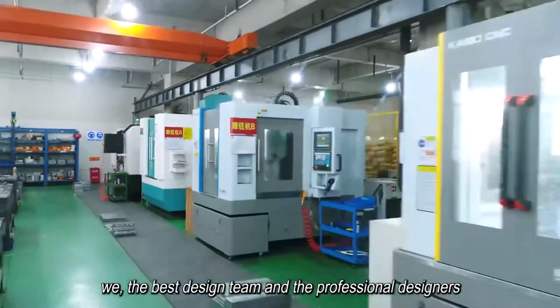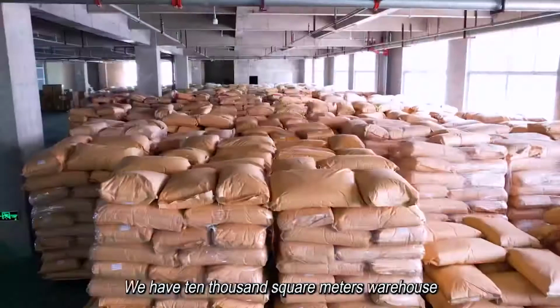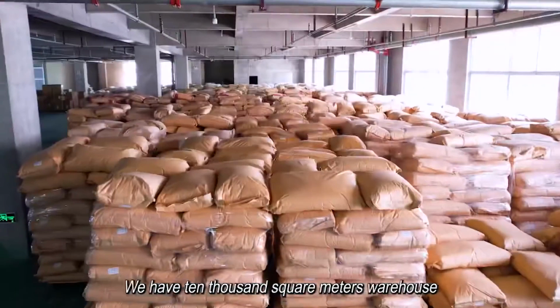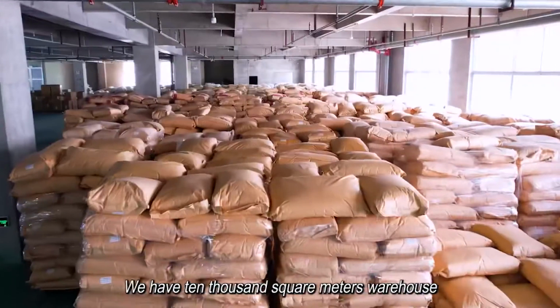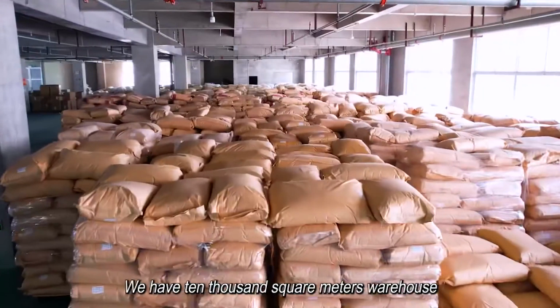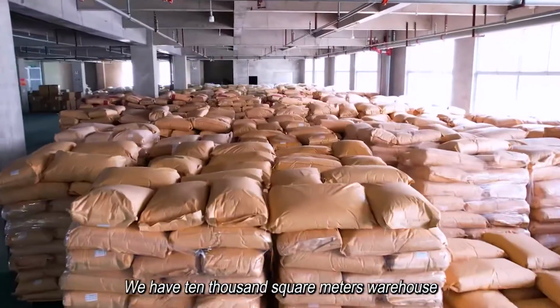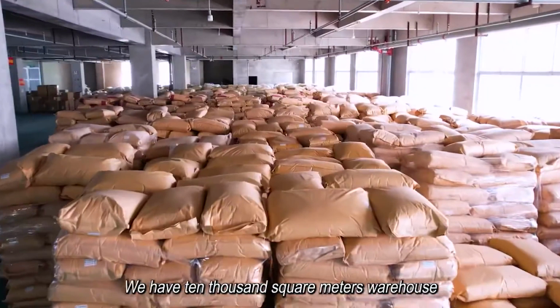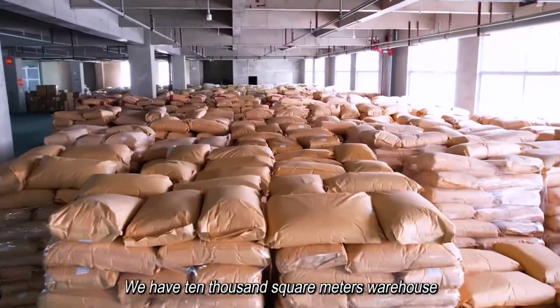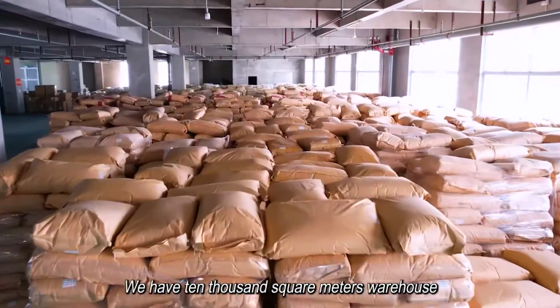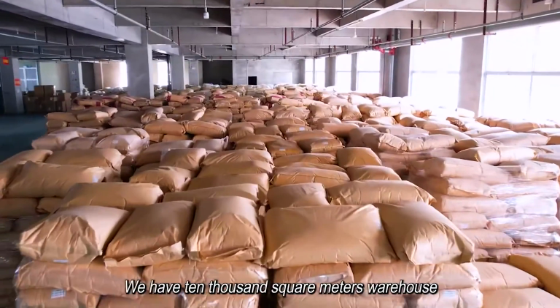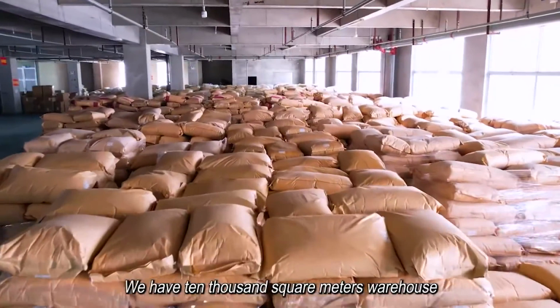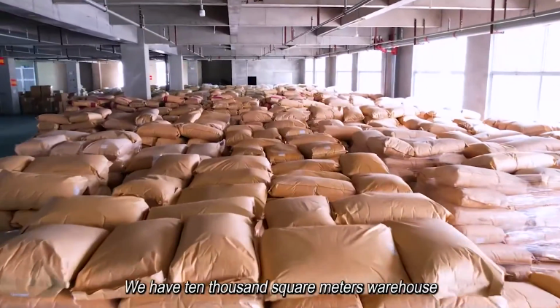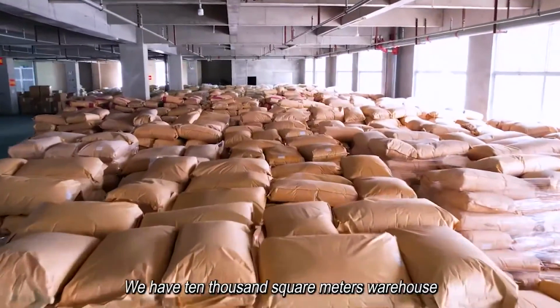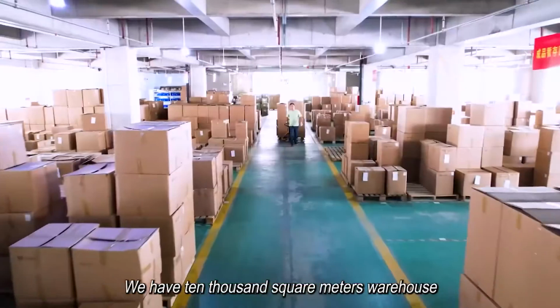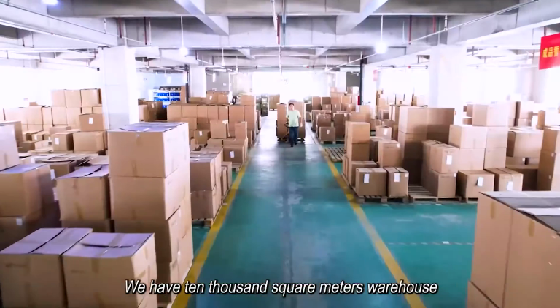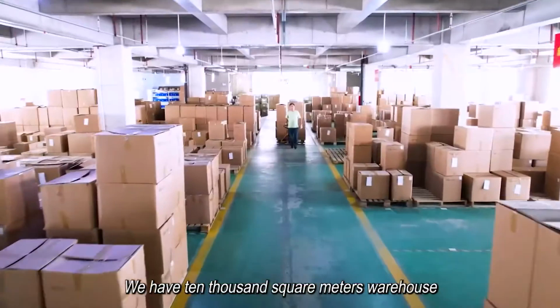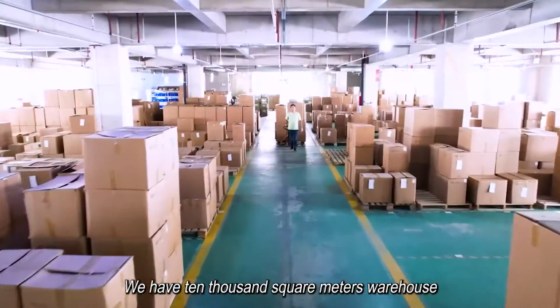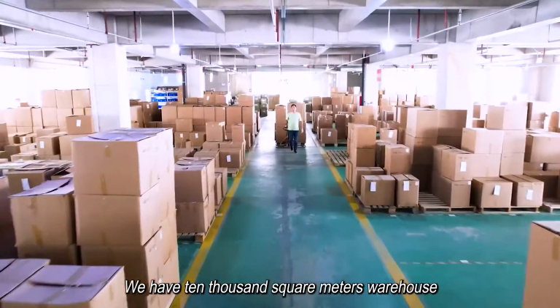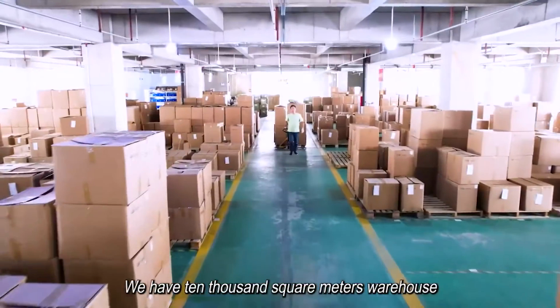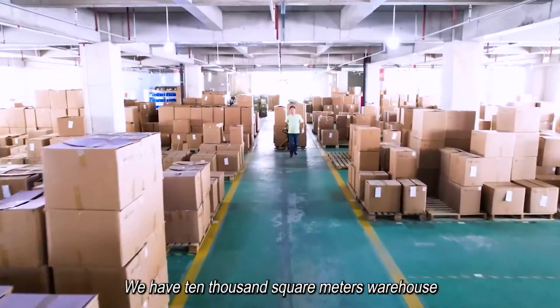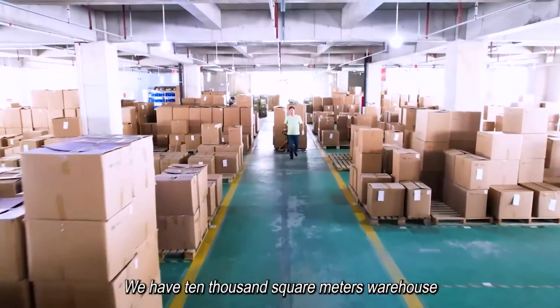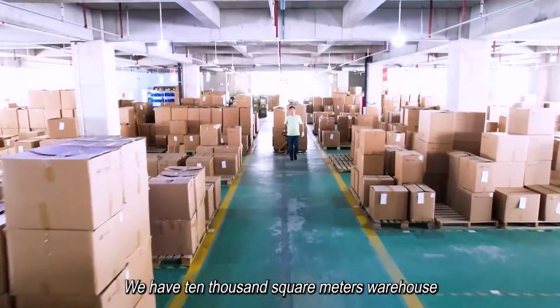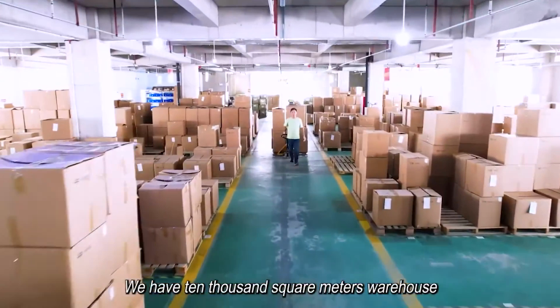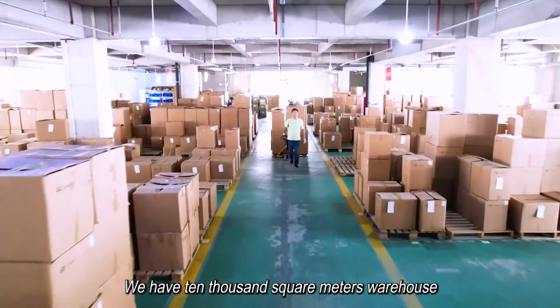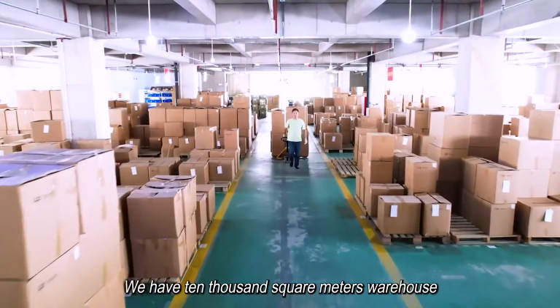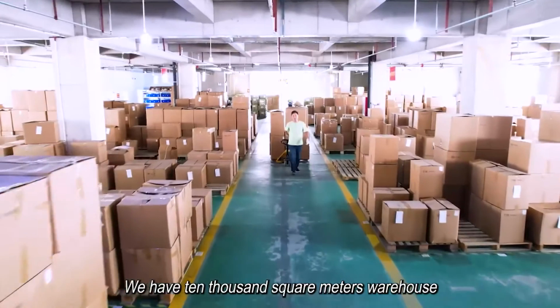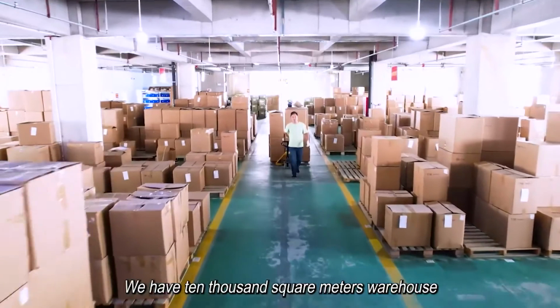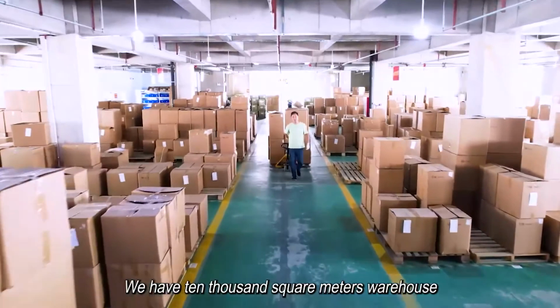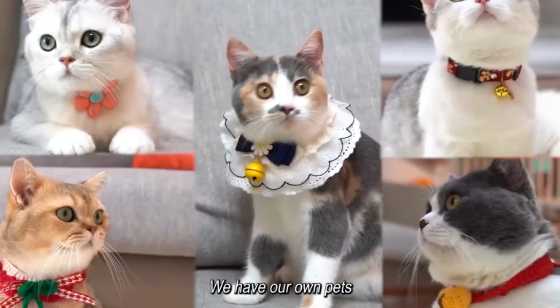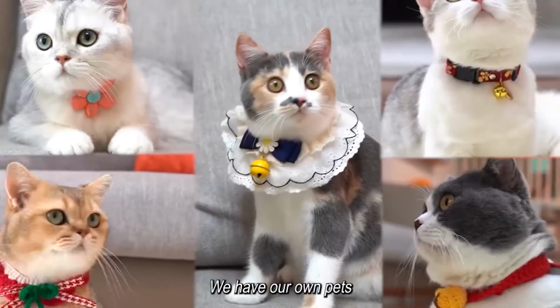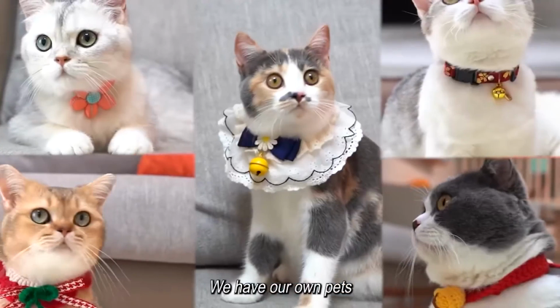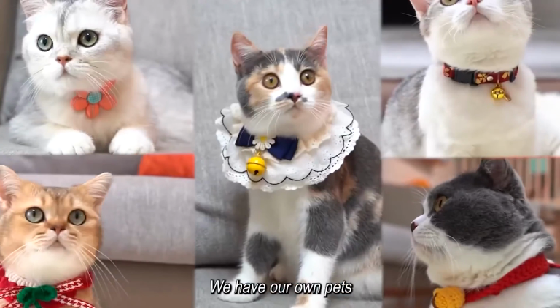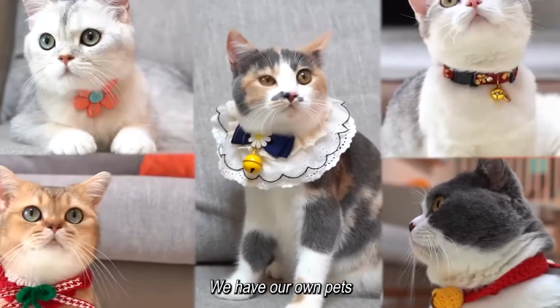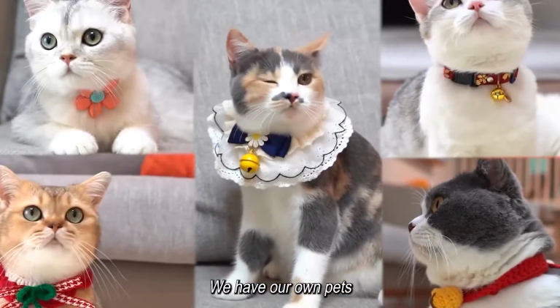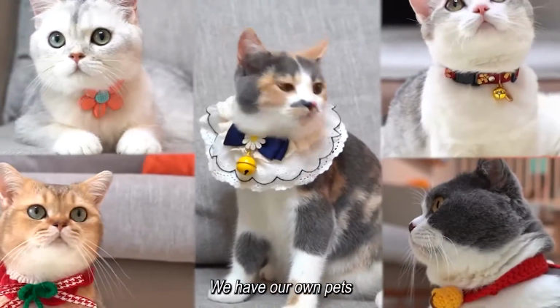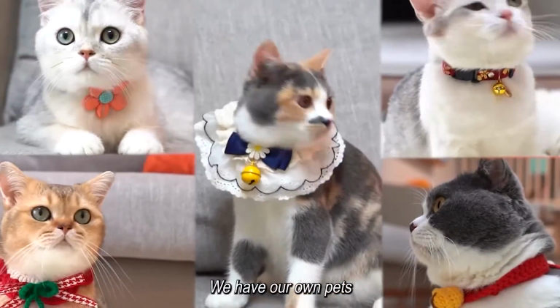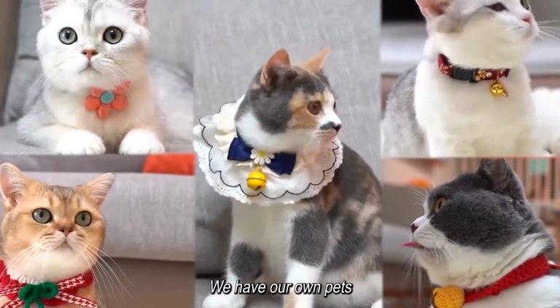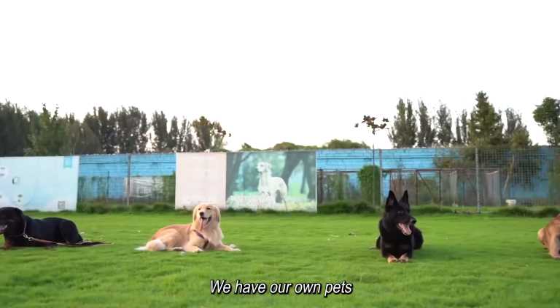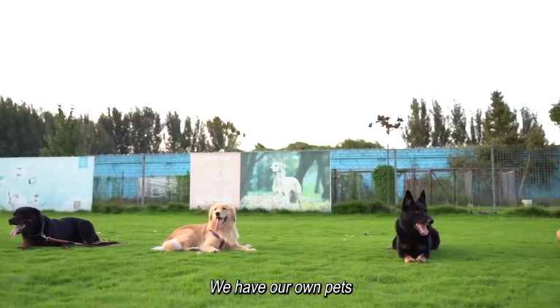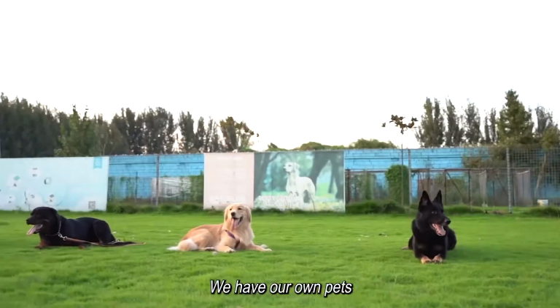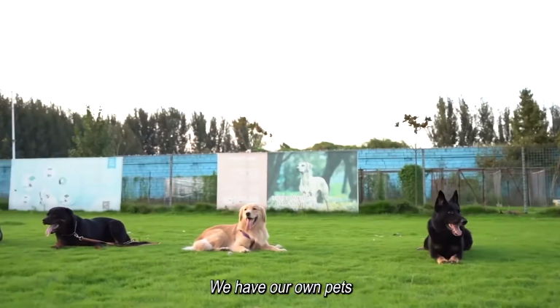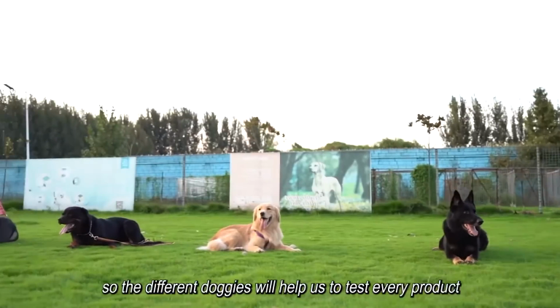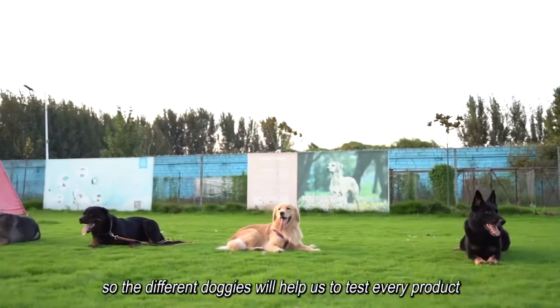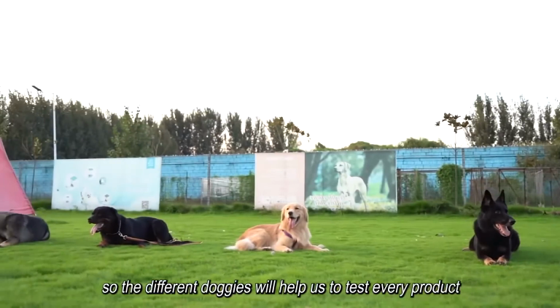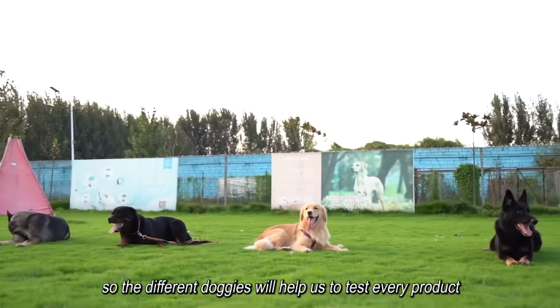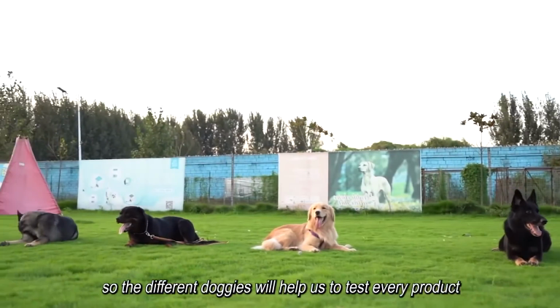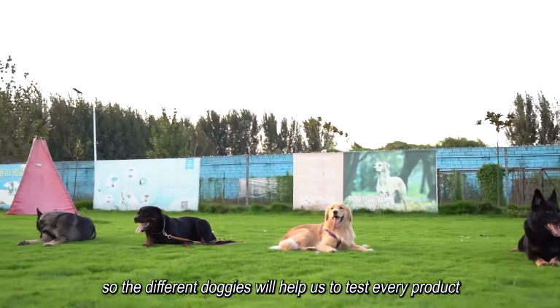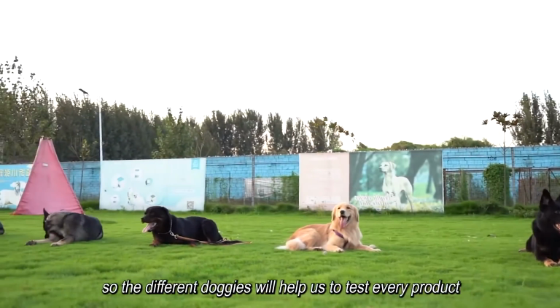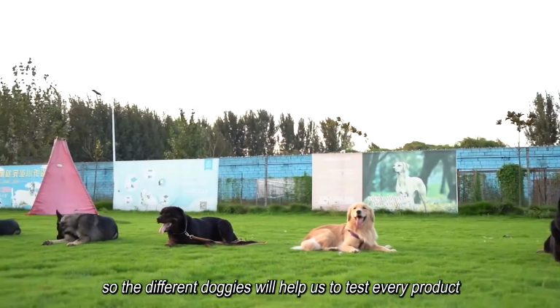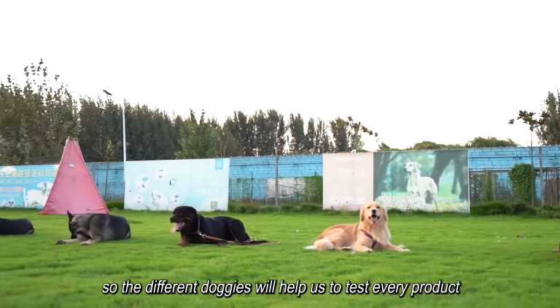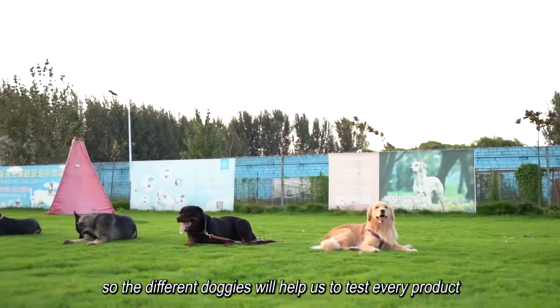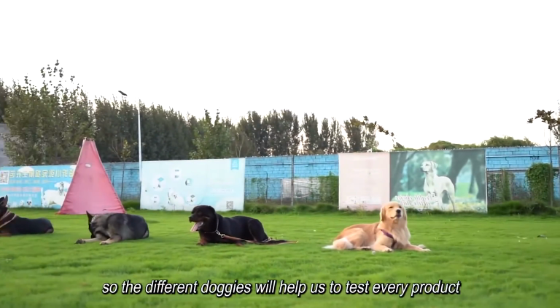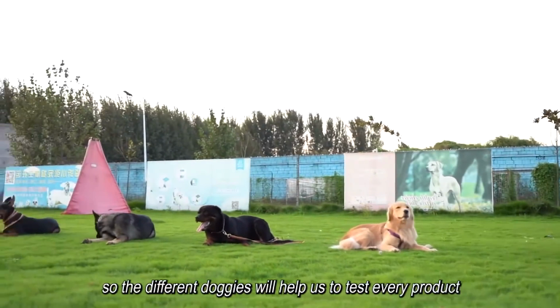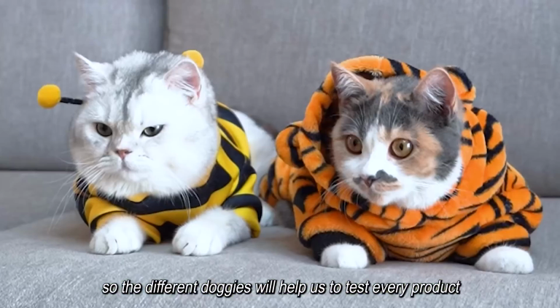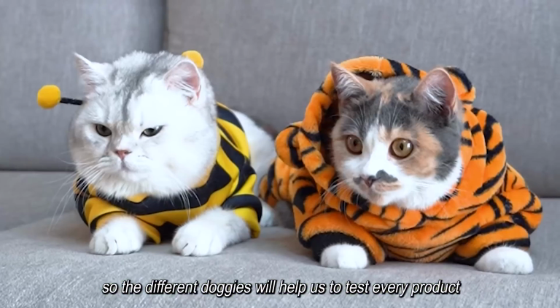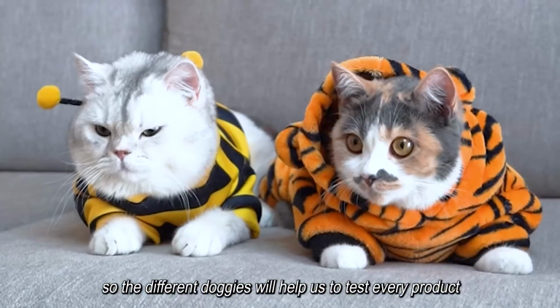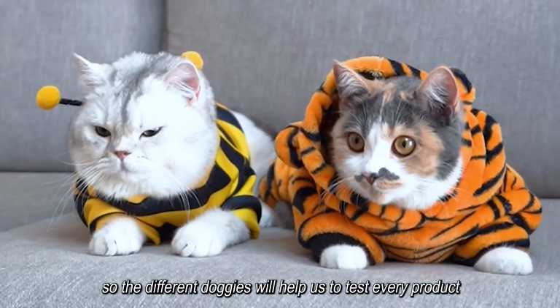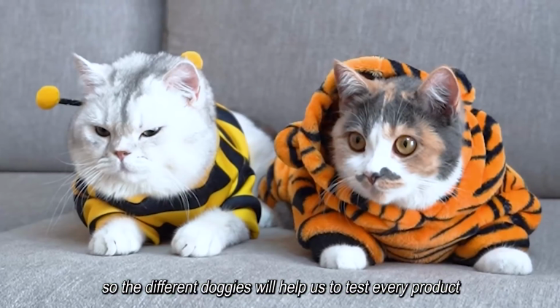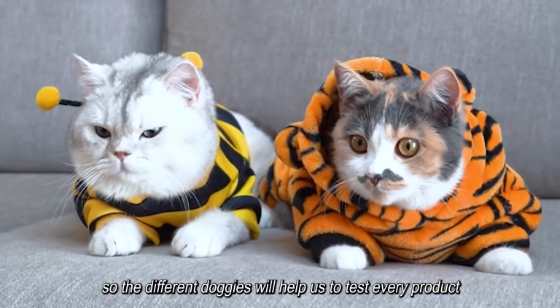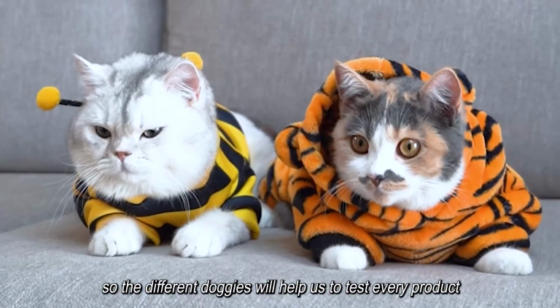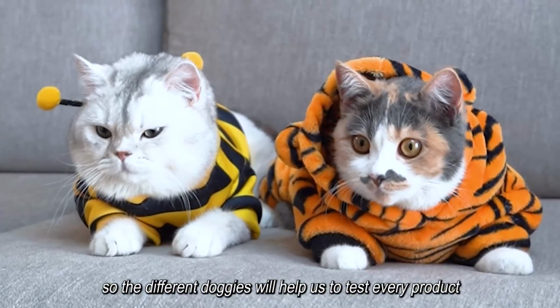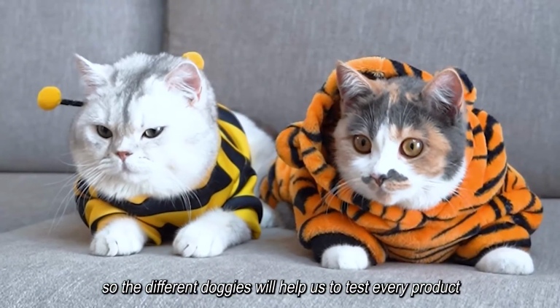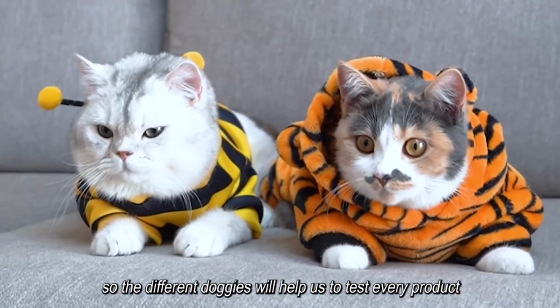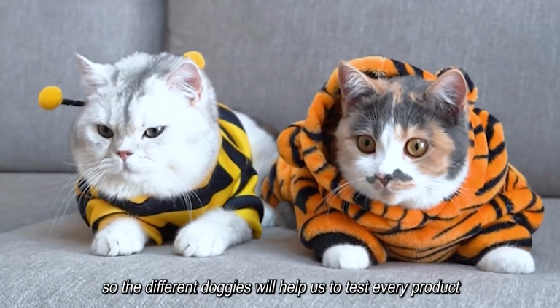We have a 10,000 square meter warehouse. We also have our own pets, so different dogs help us test every product.